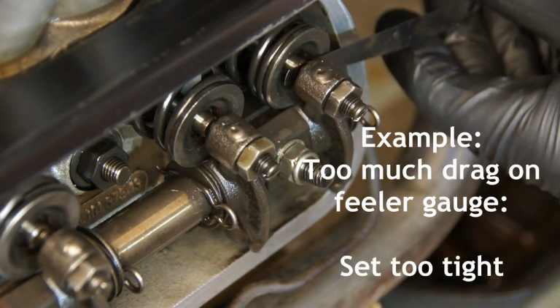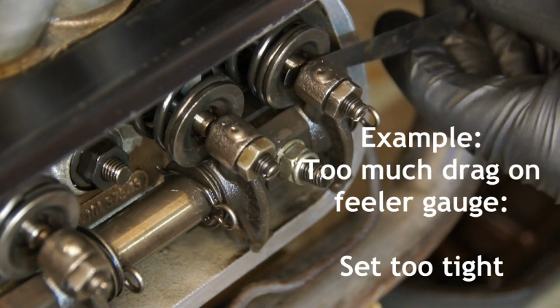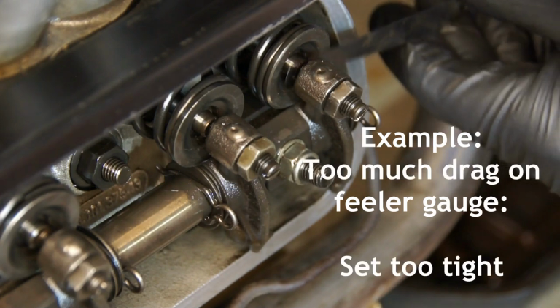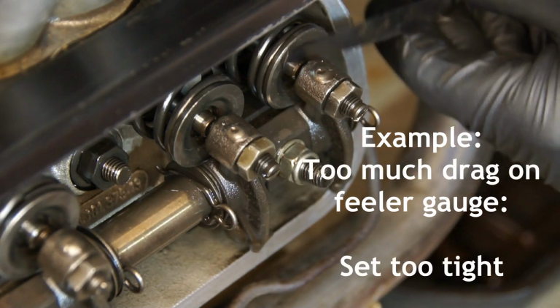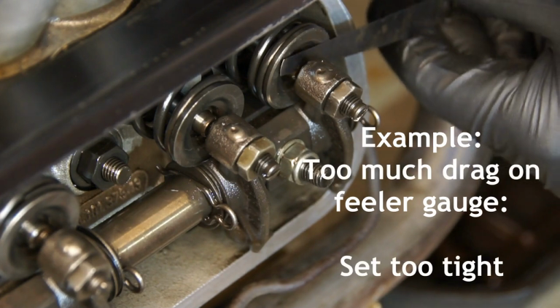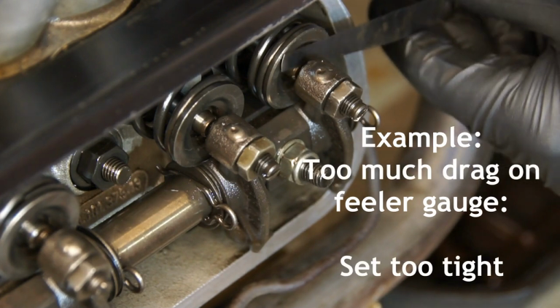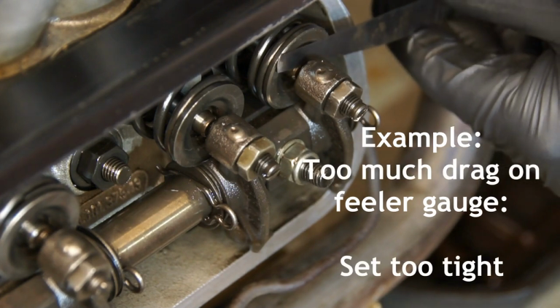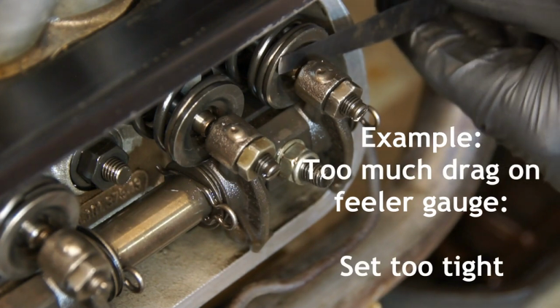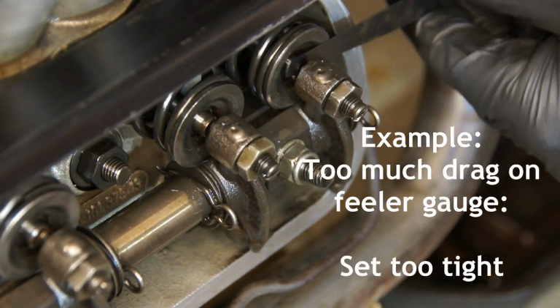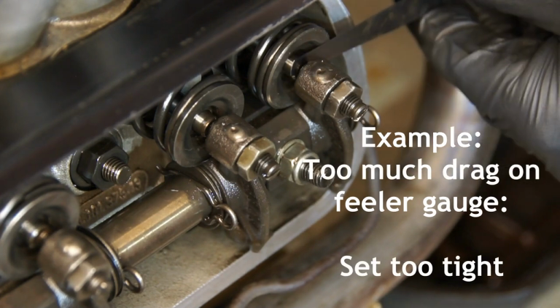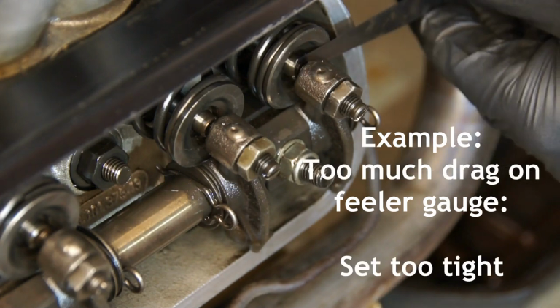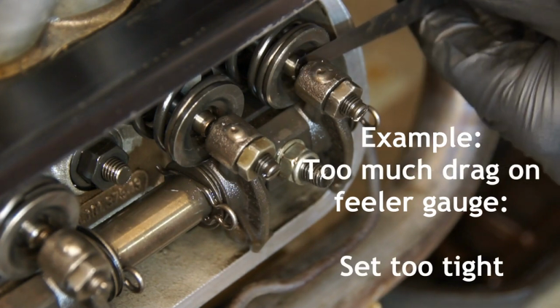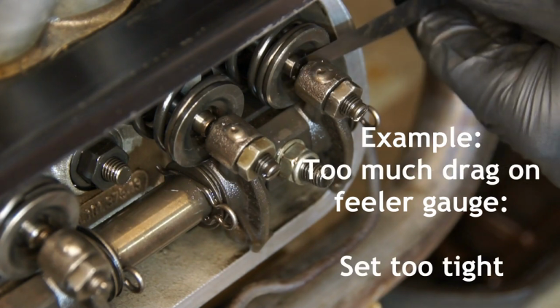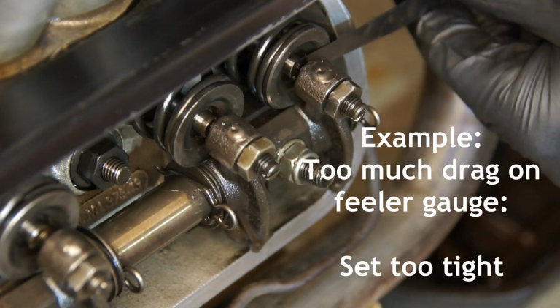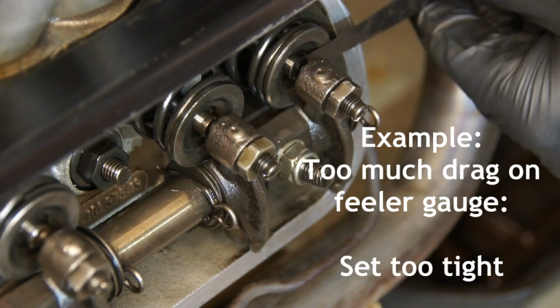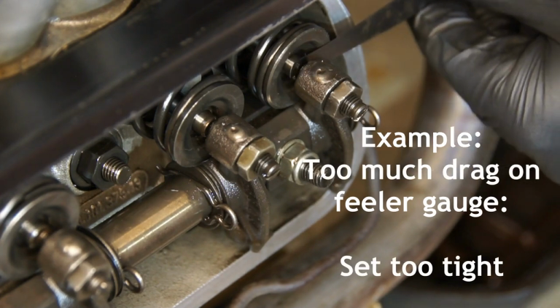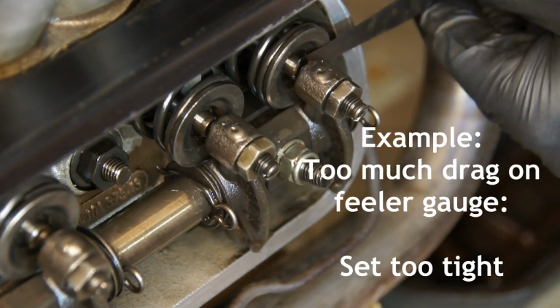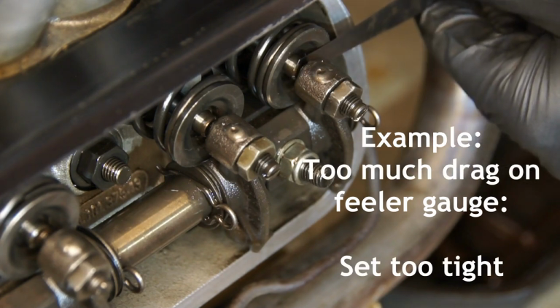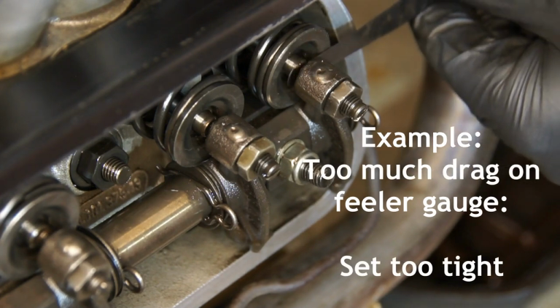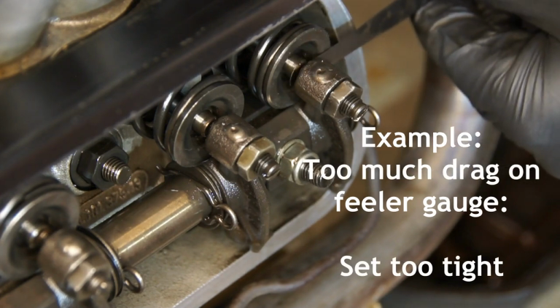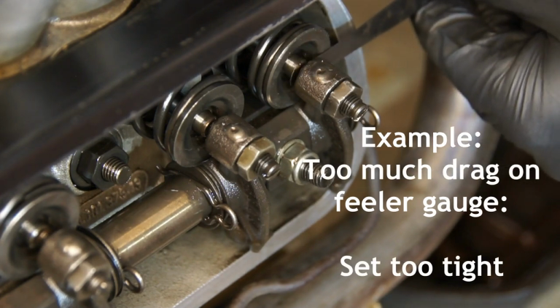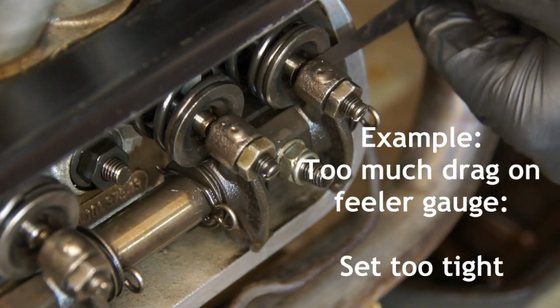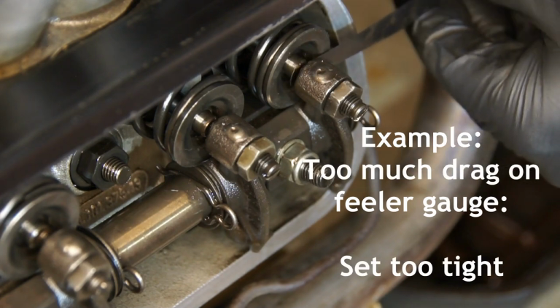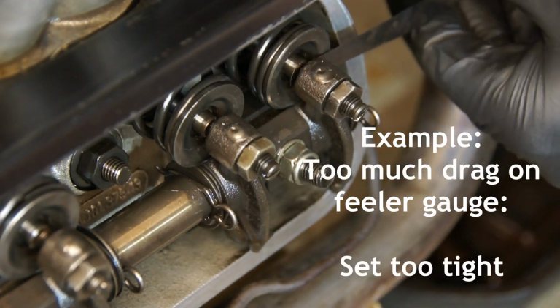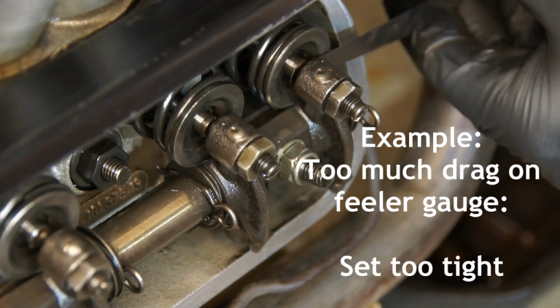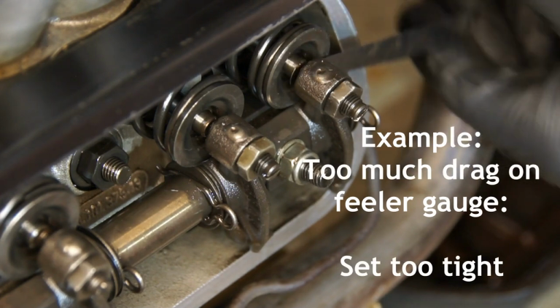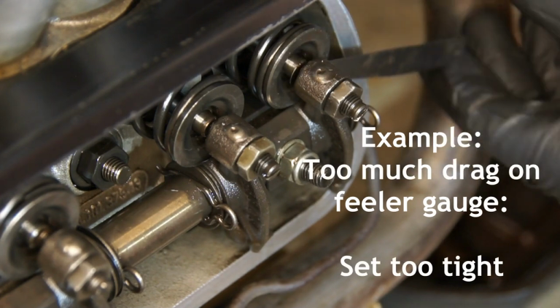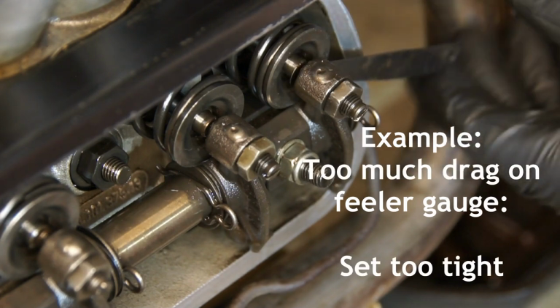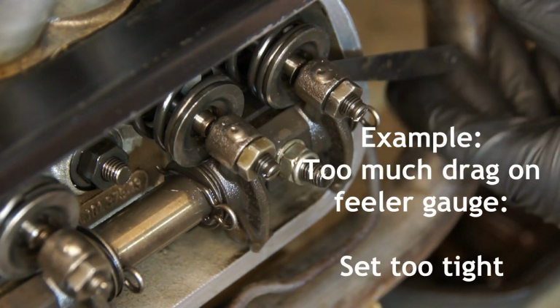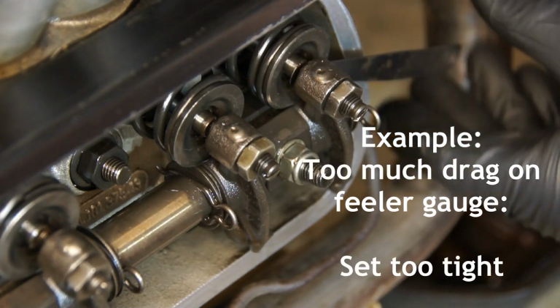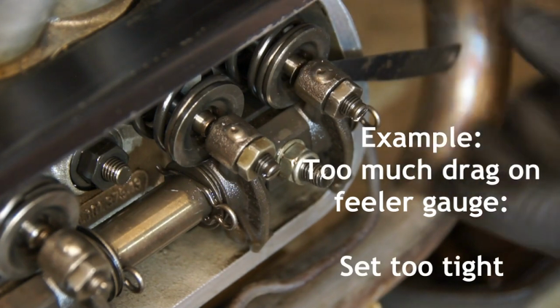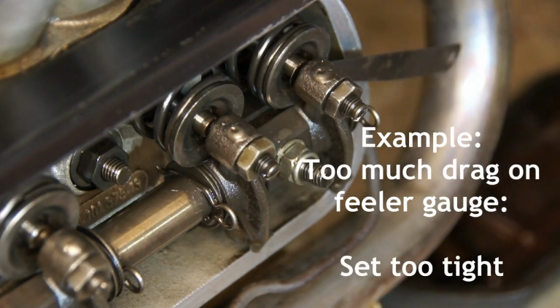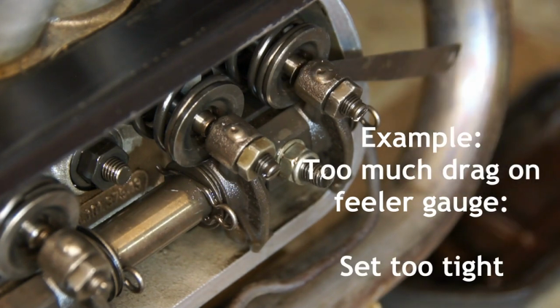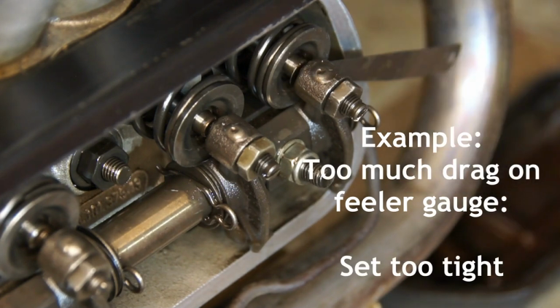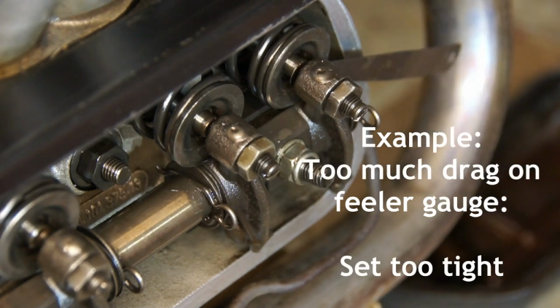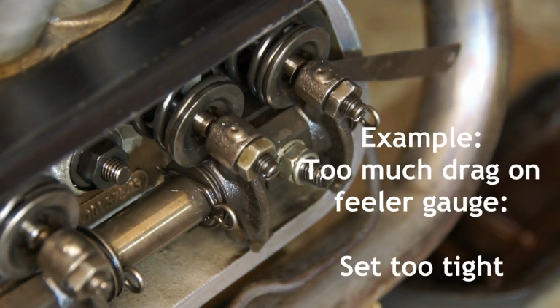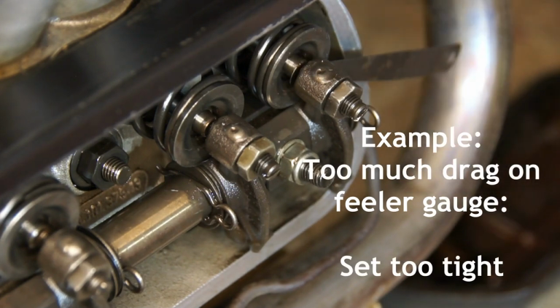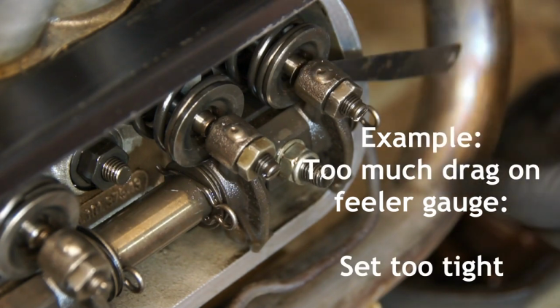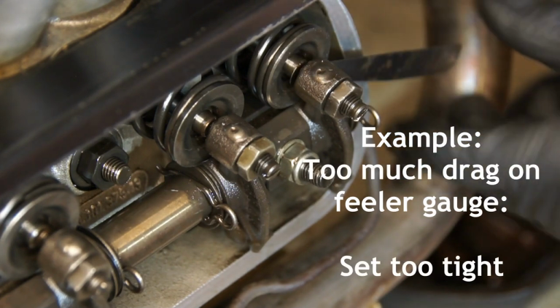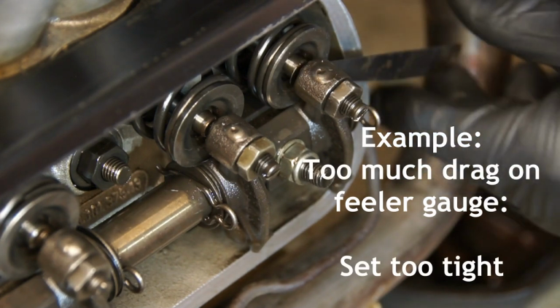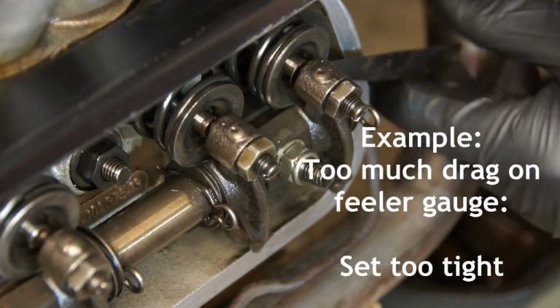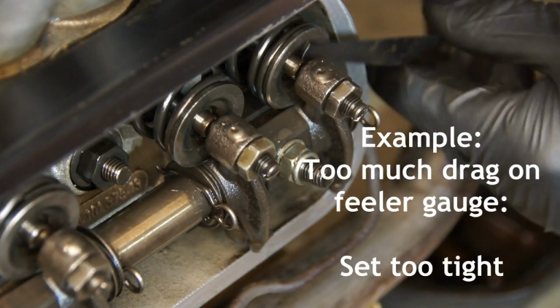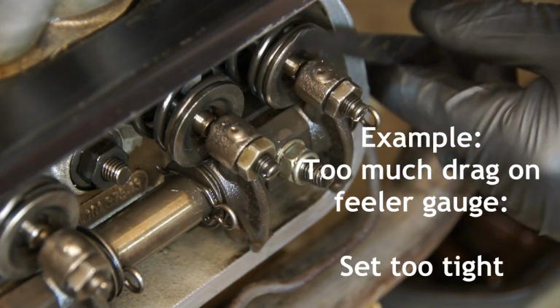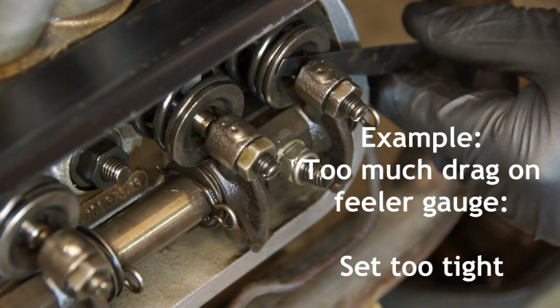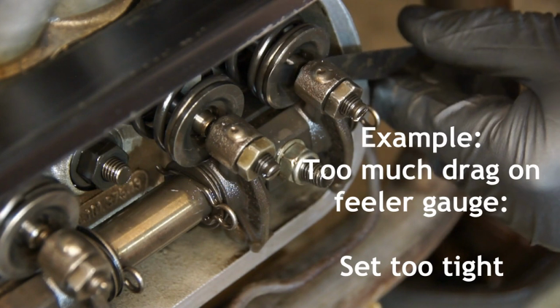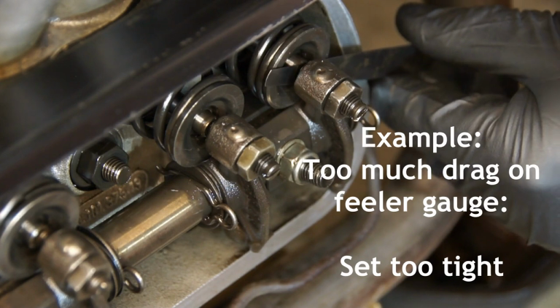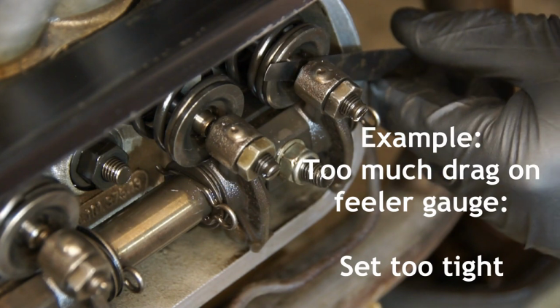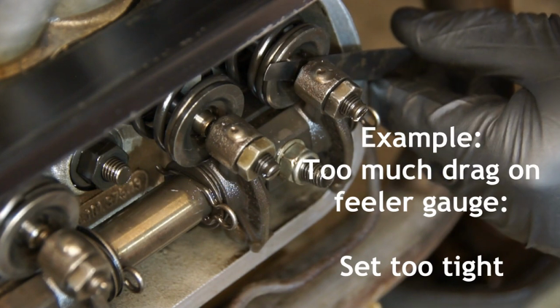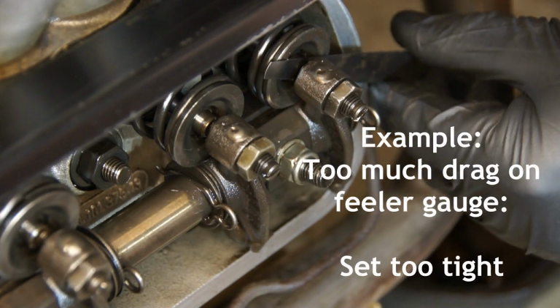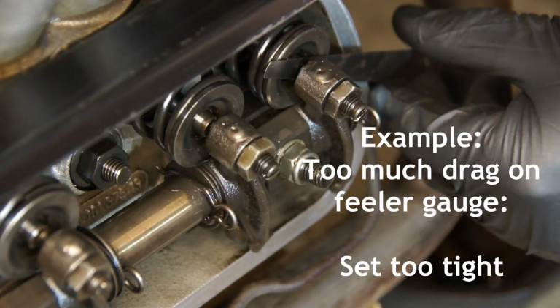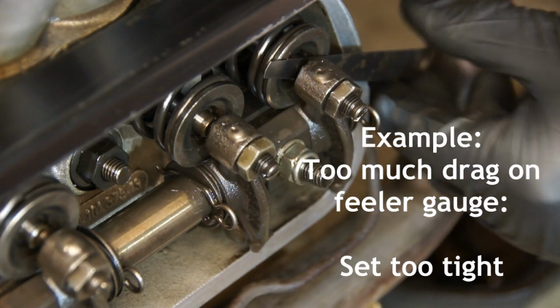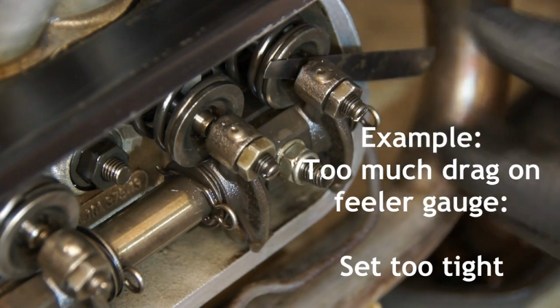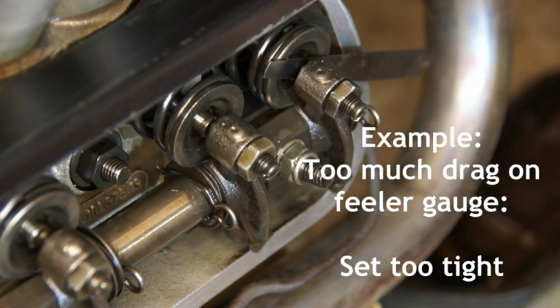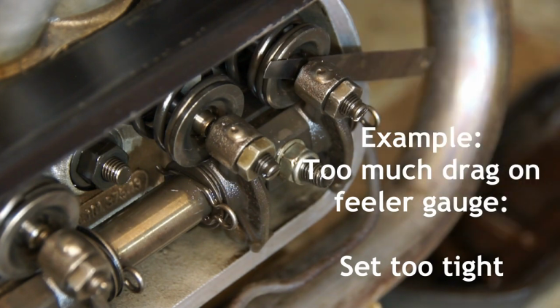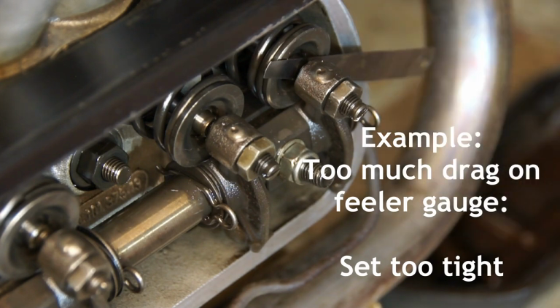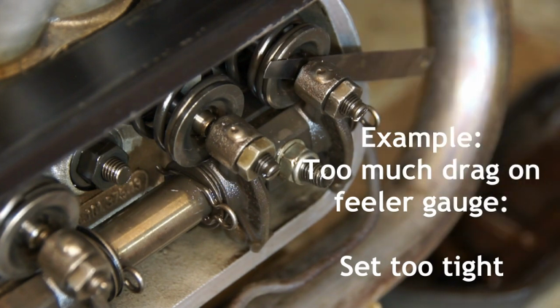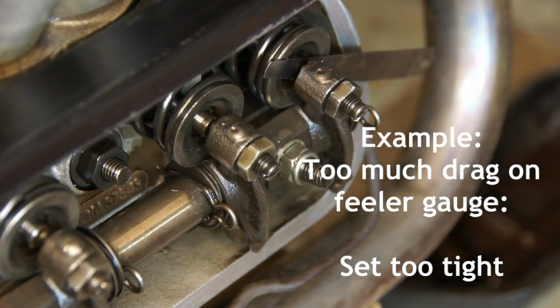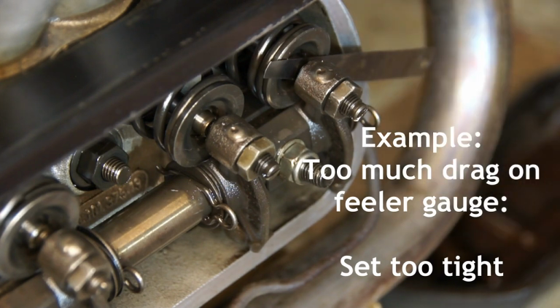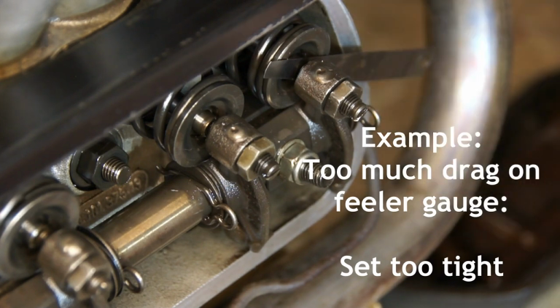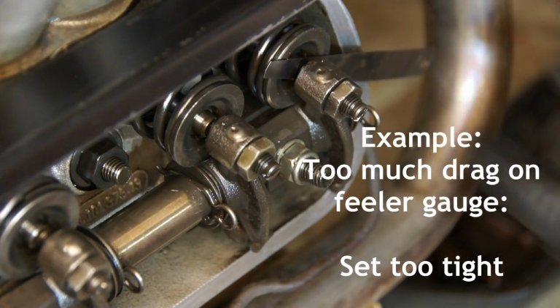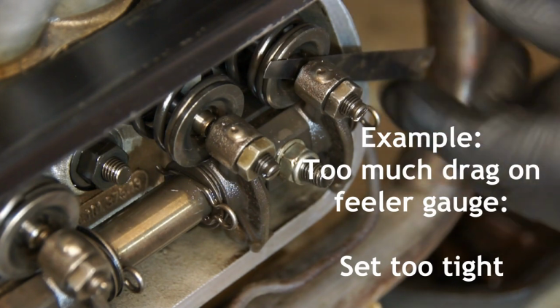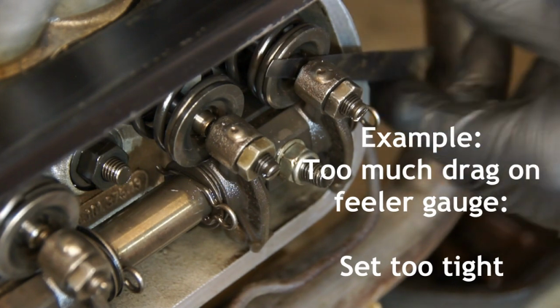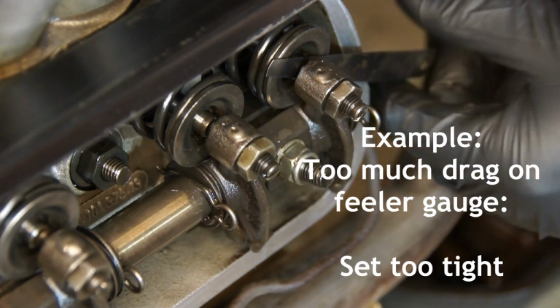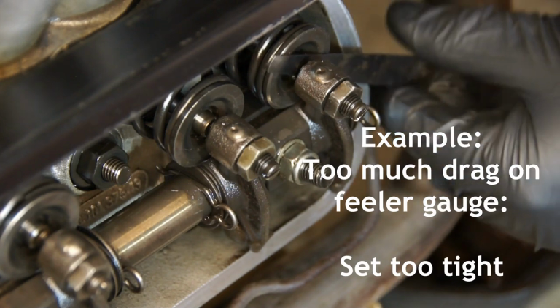And here's a tight tappet — I'm almost struggling to get the feeler gauge in between the valve and the adjustment screw.